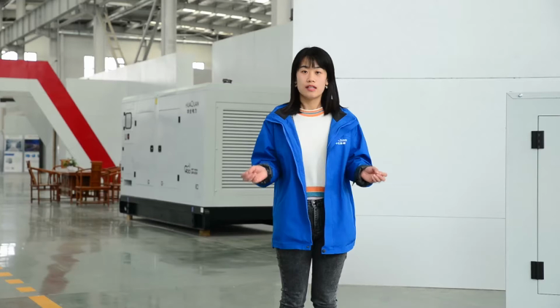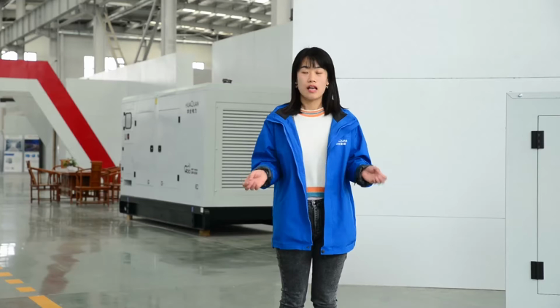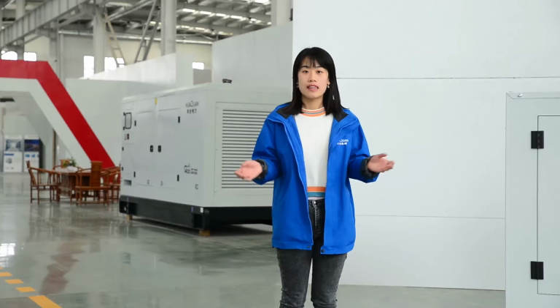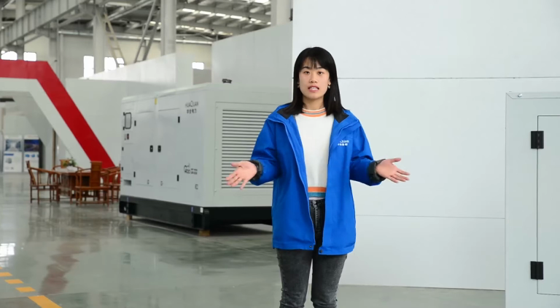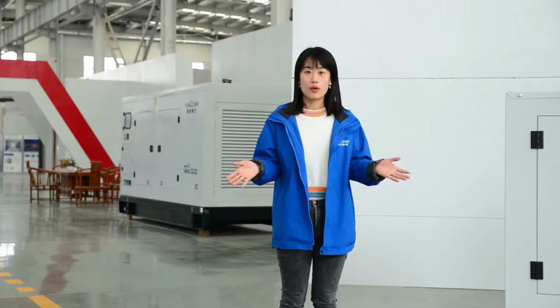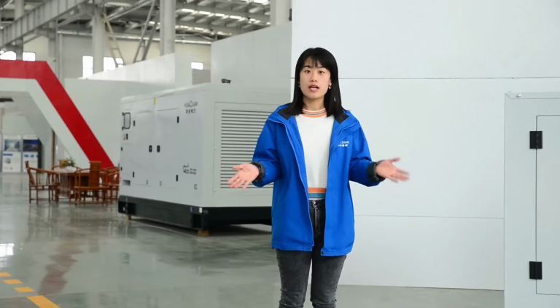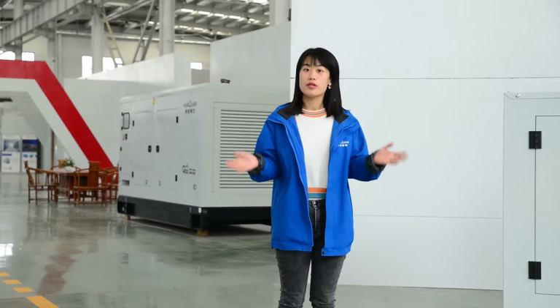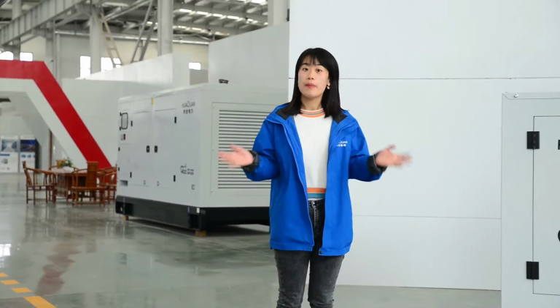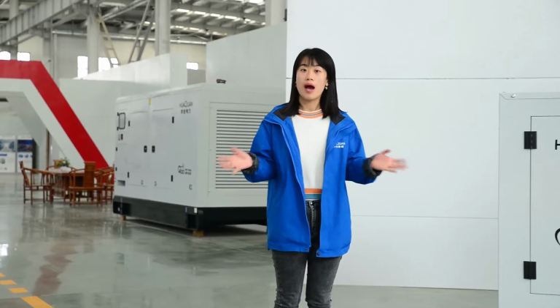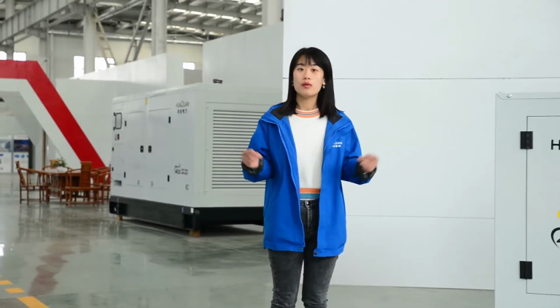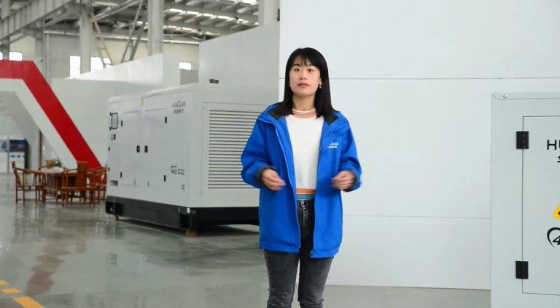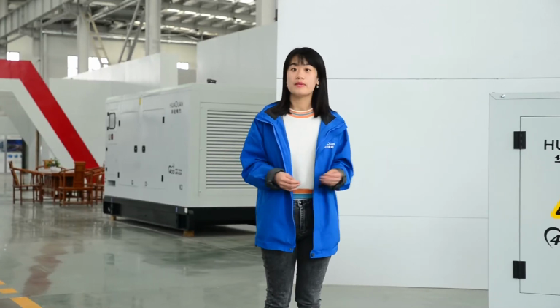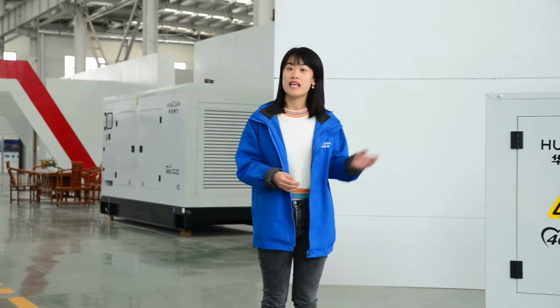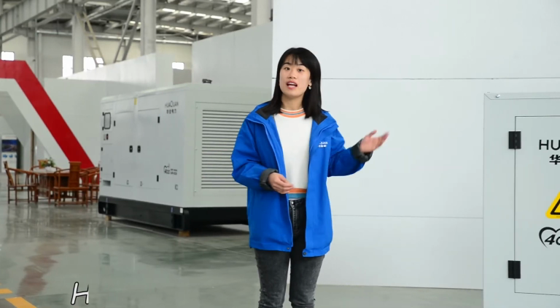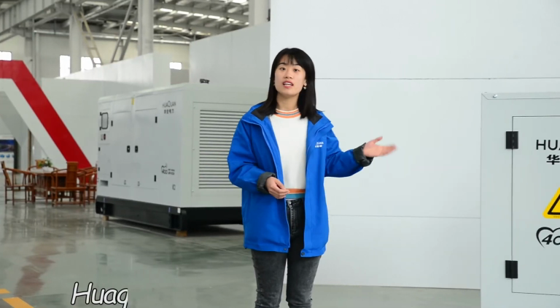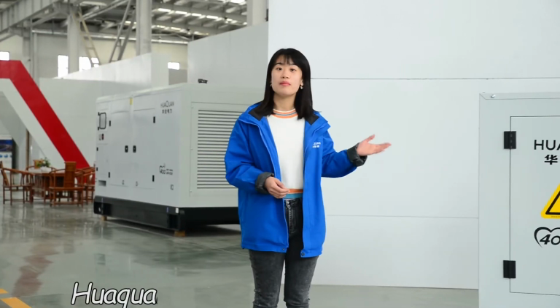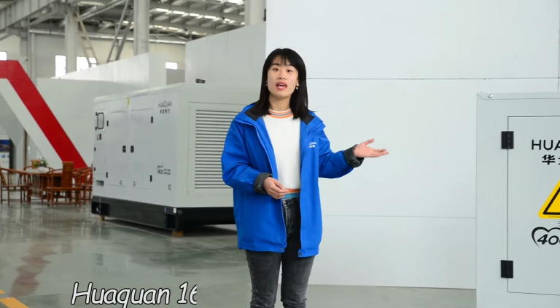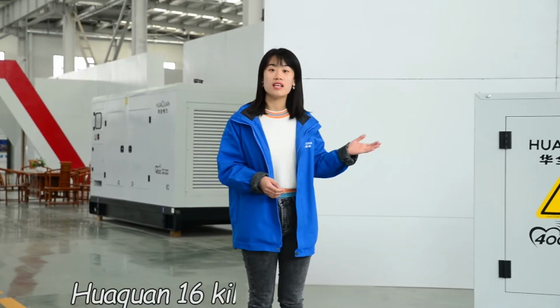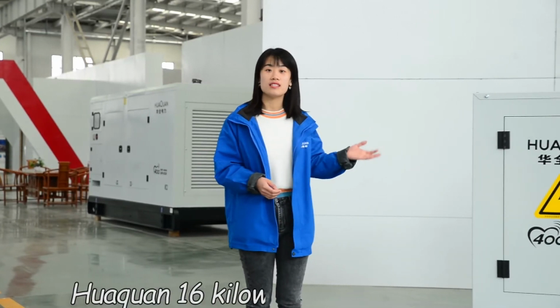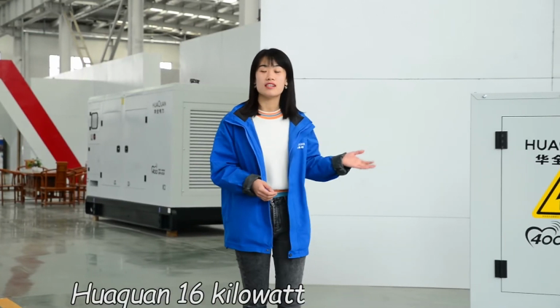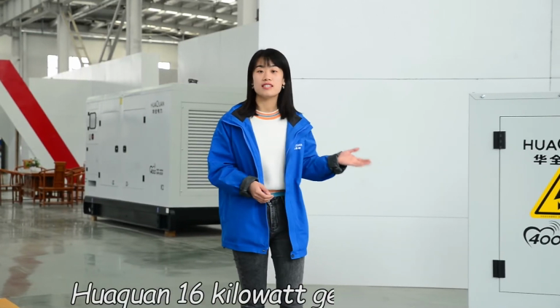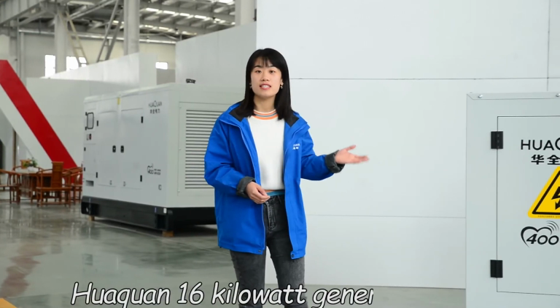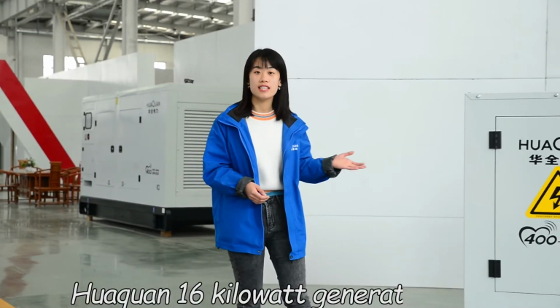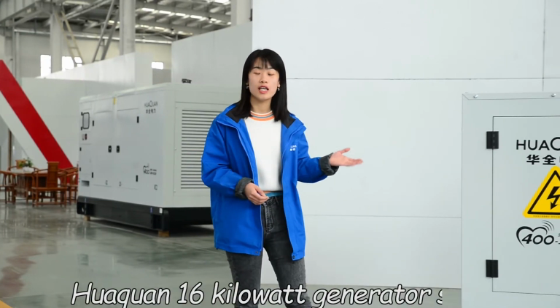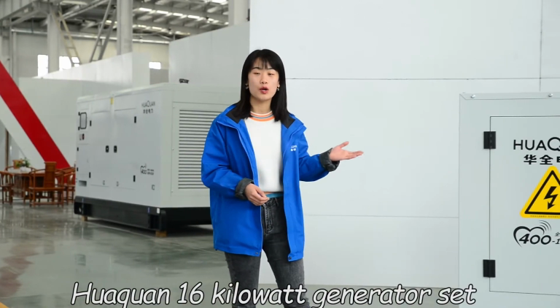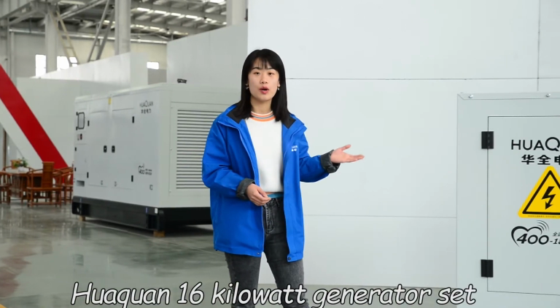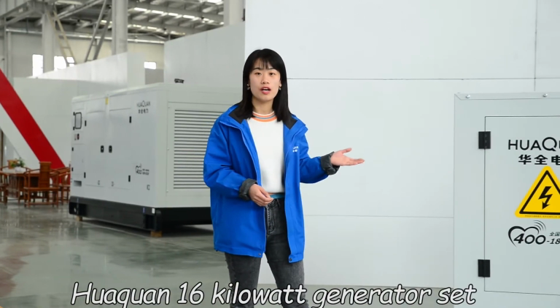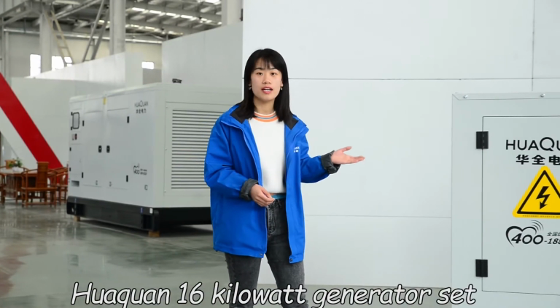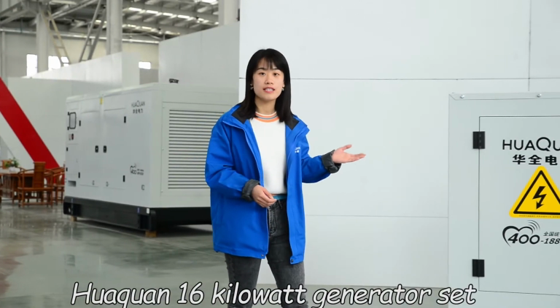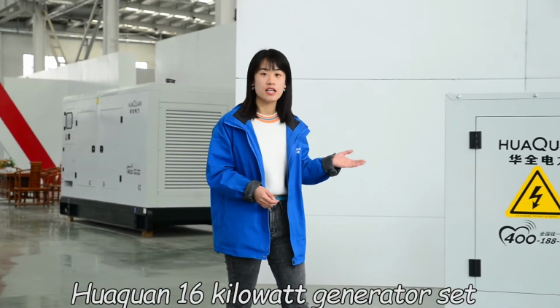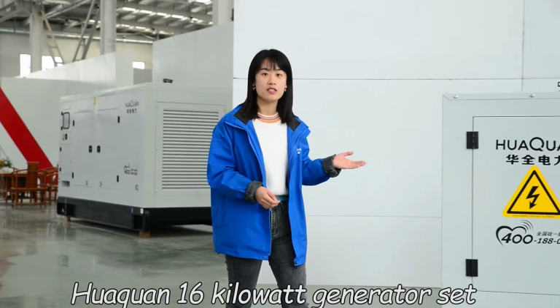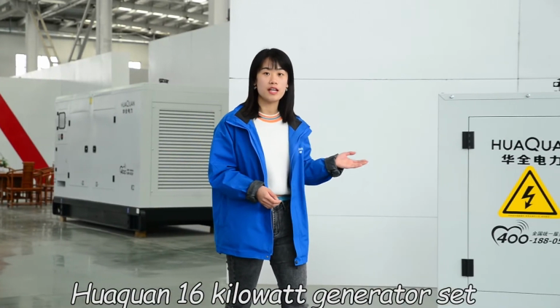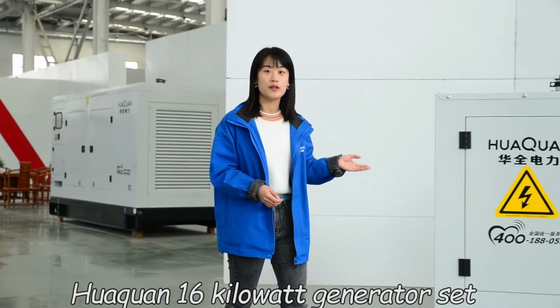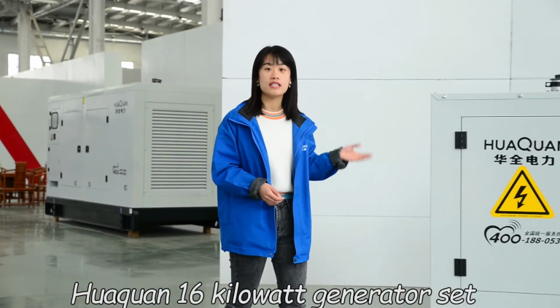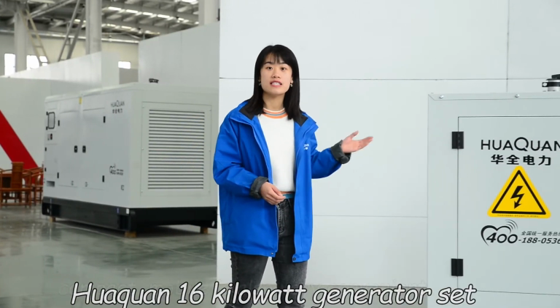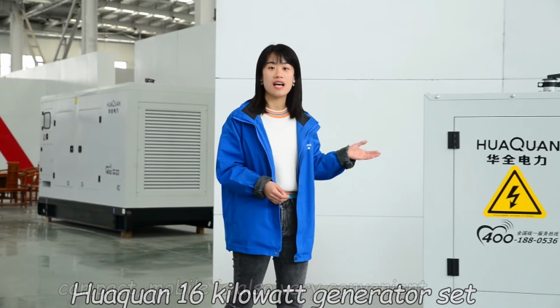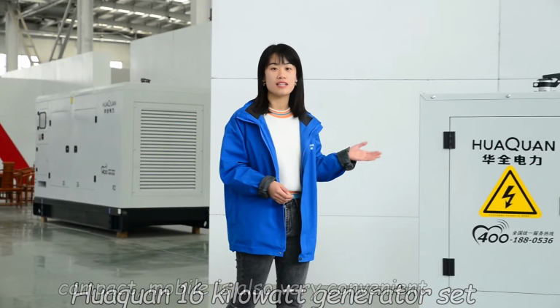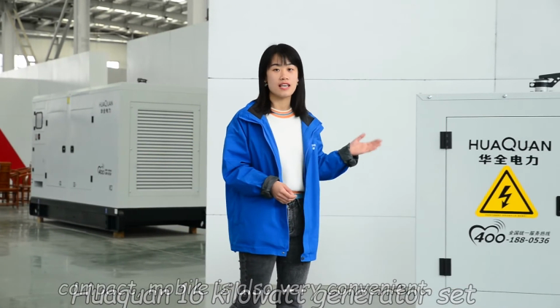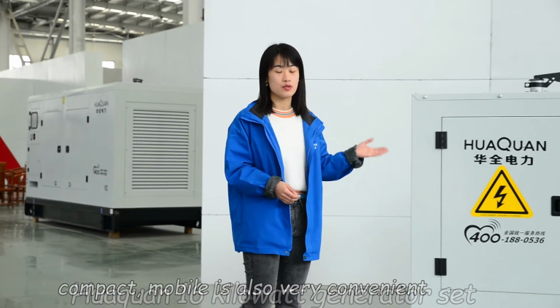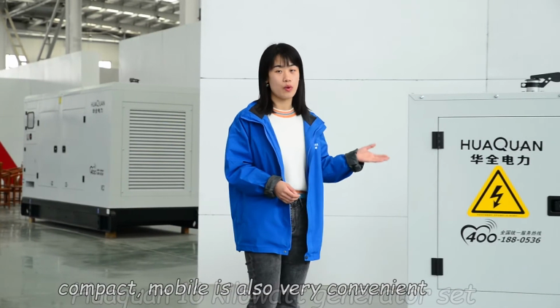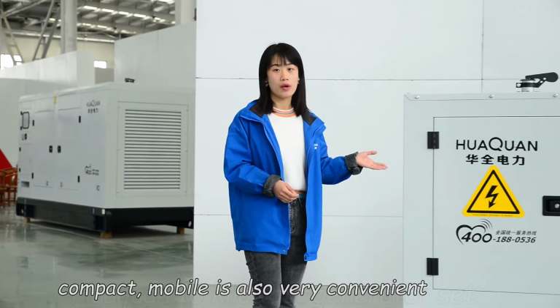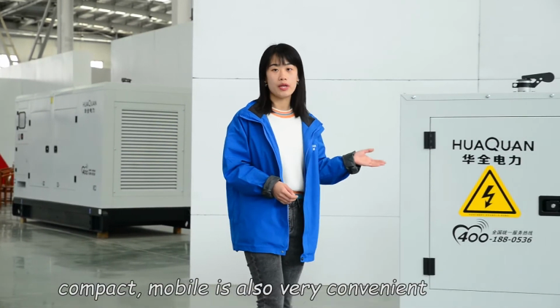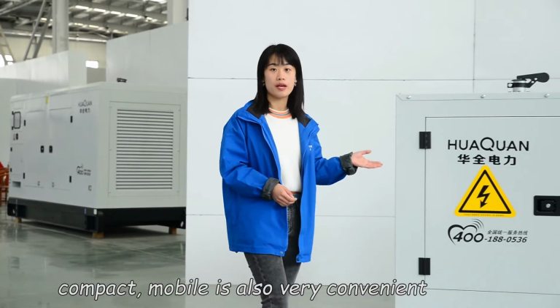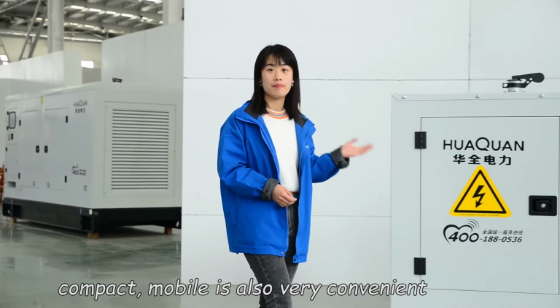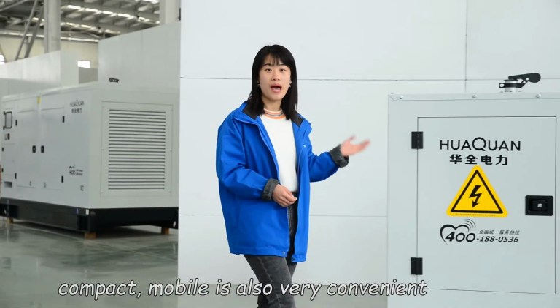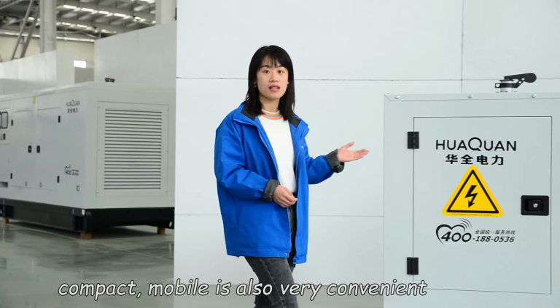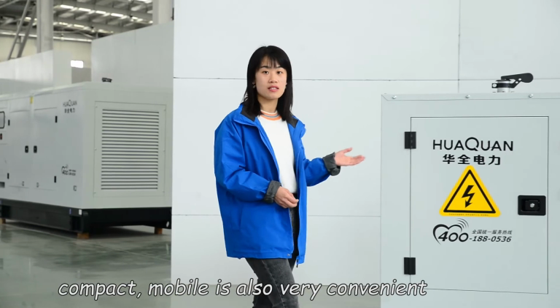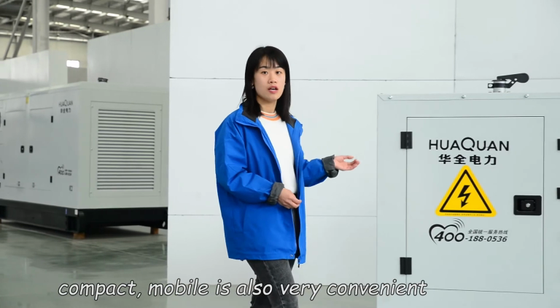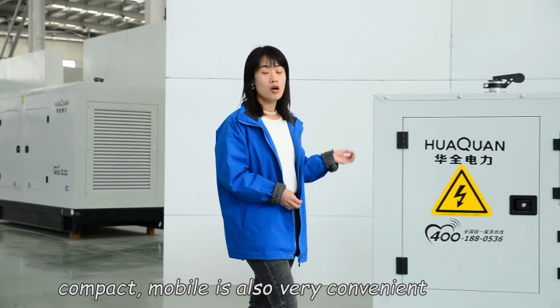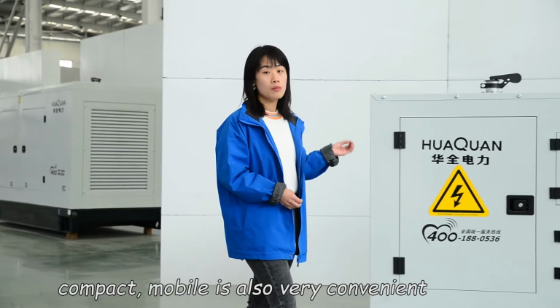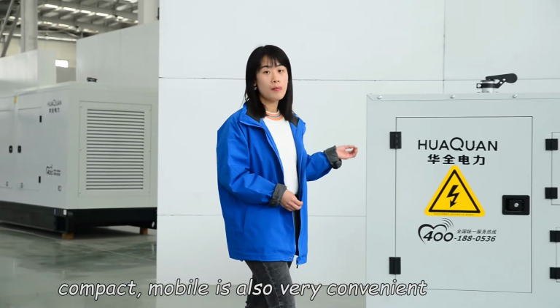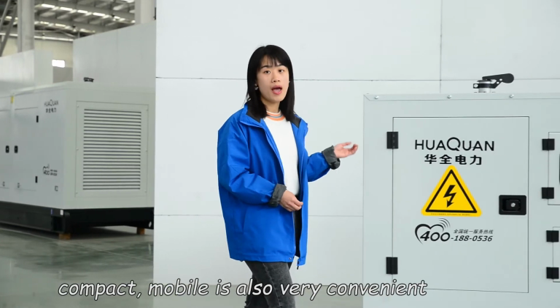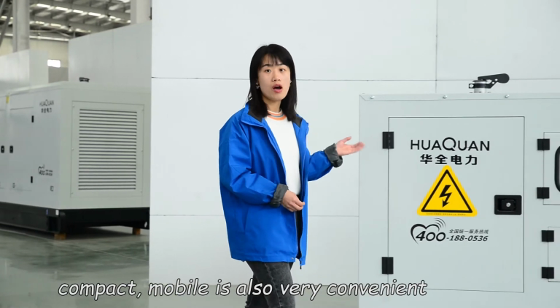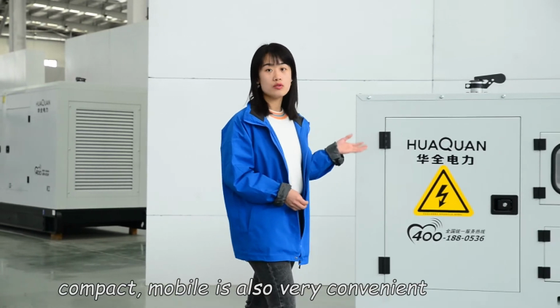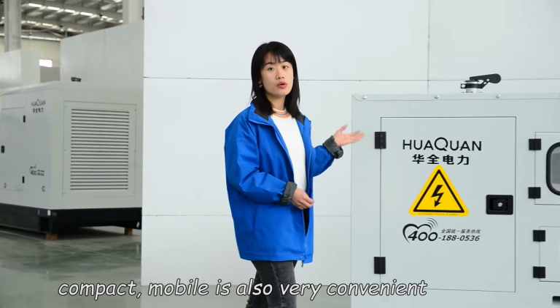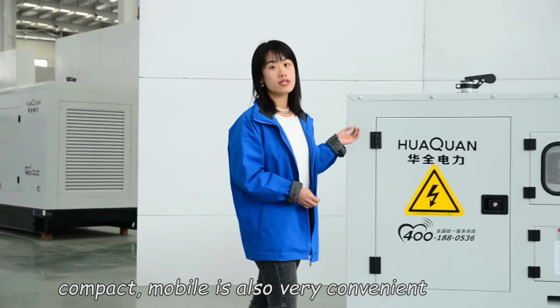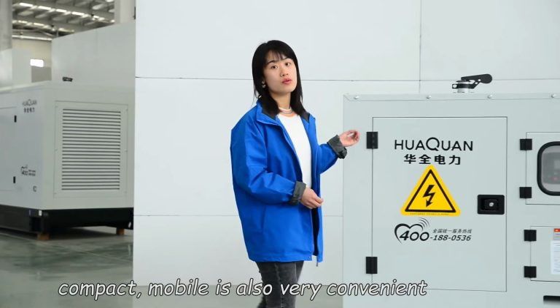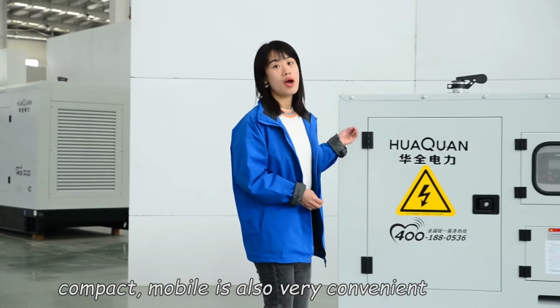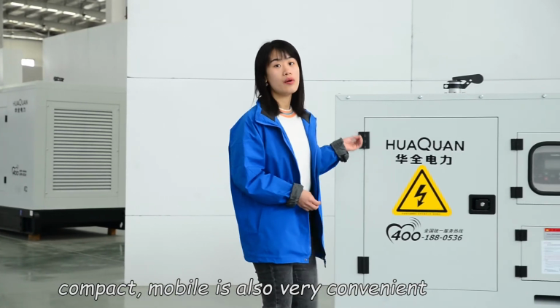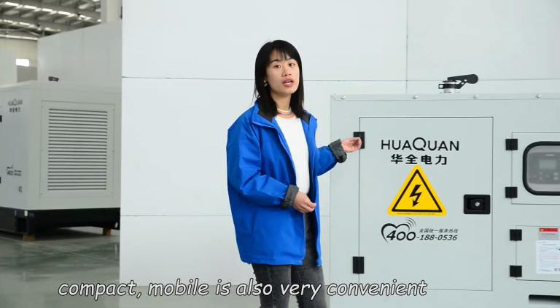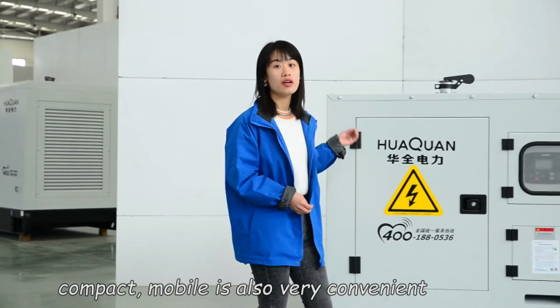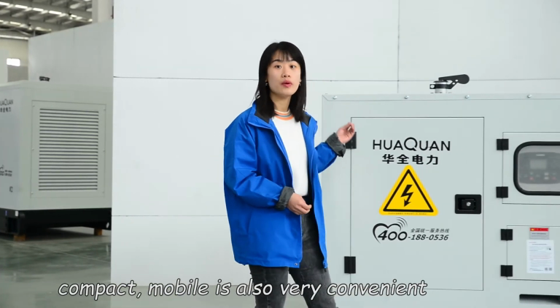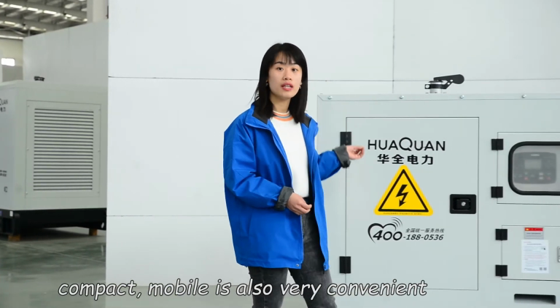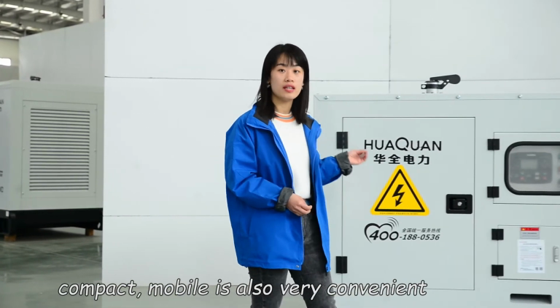This Huacuan power beside me is a 16 kWh diesel generator set. It's very compact, mobile, and also very convenient.